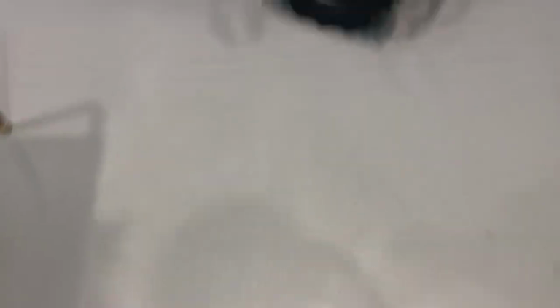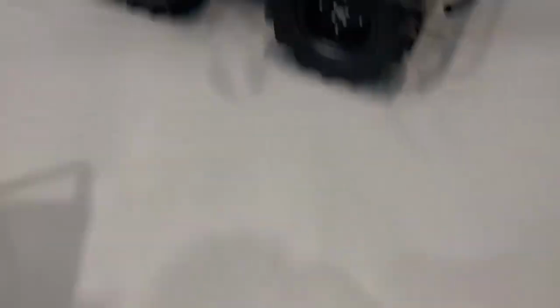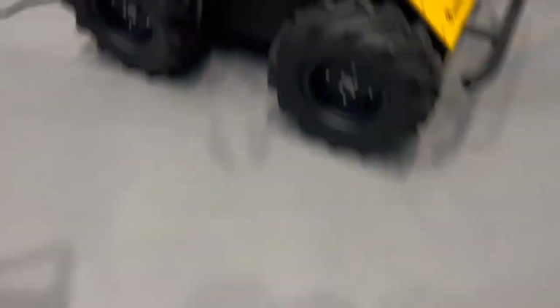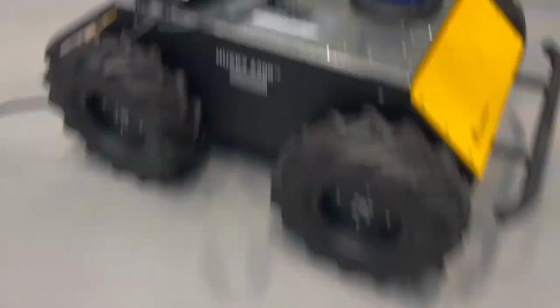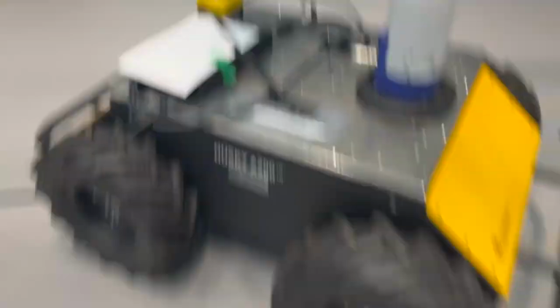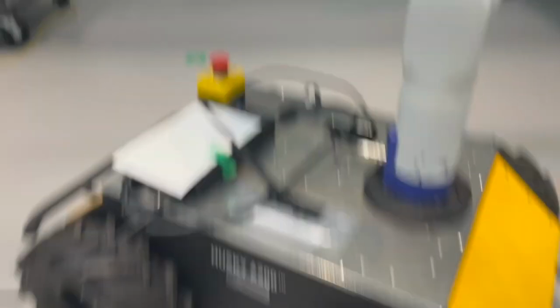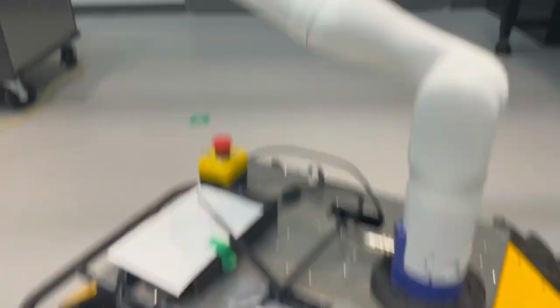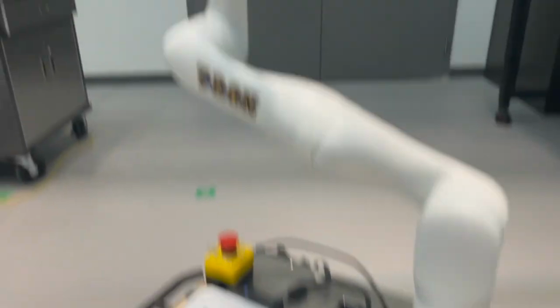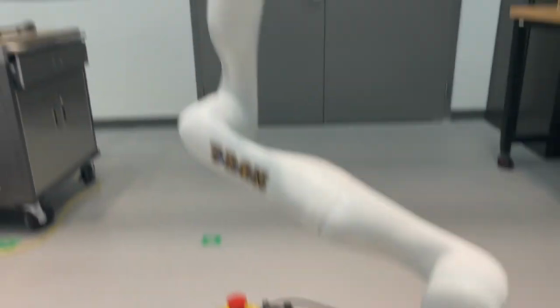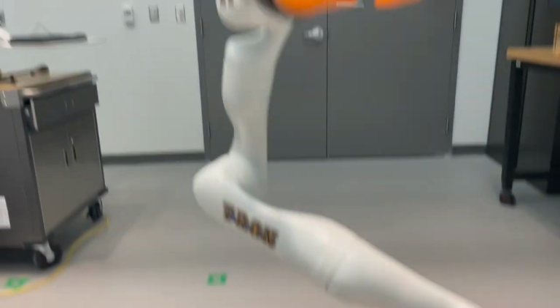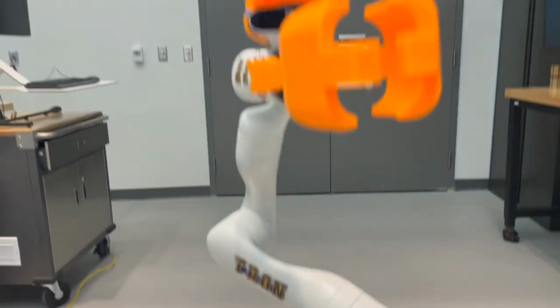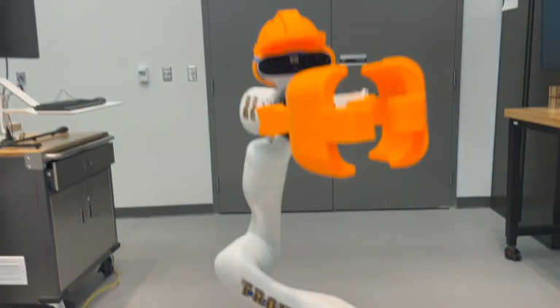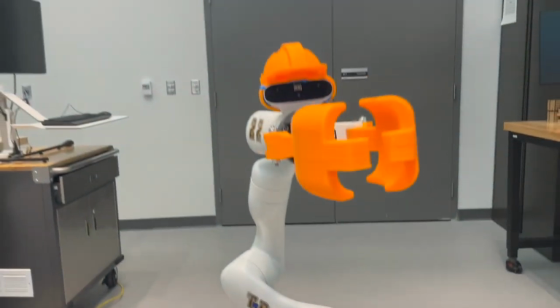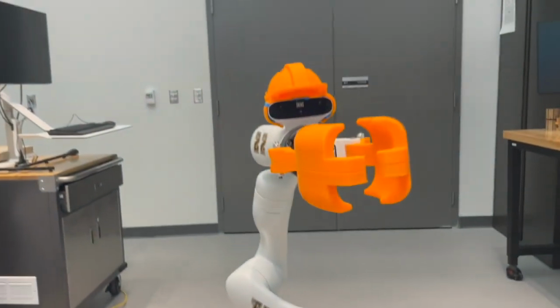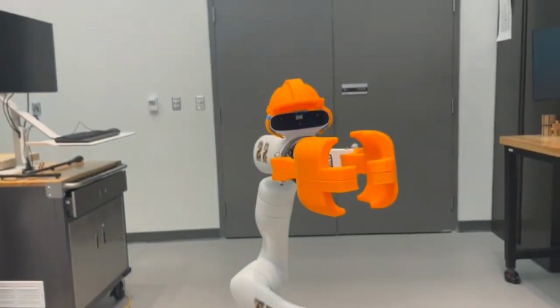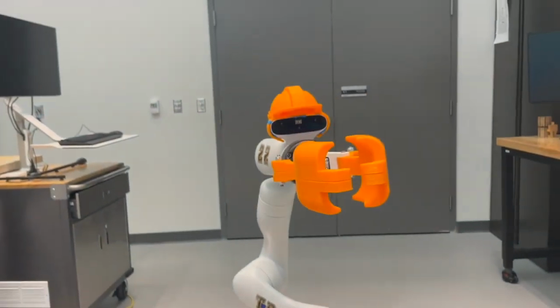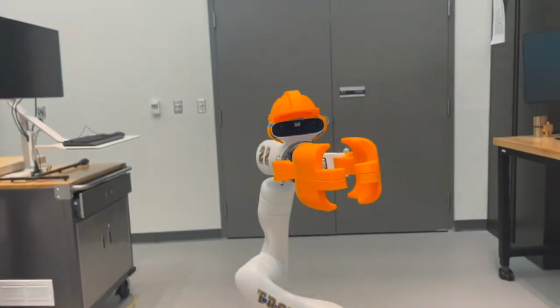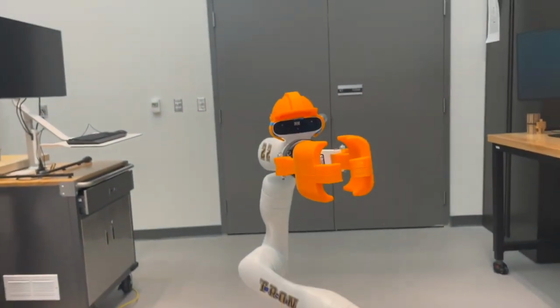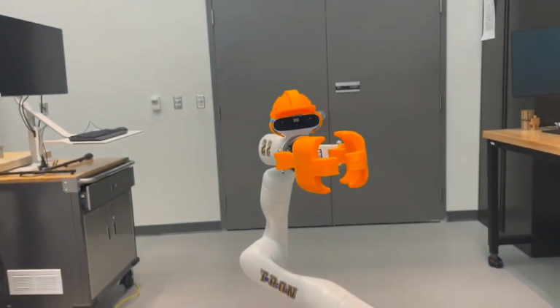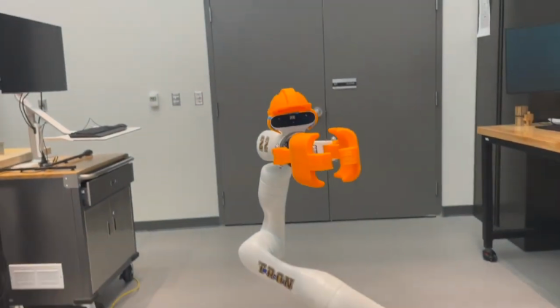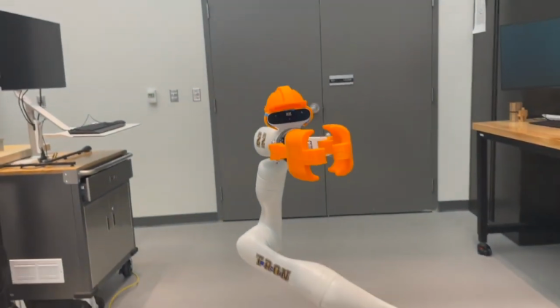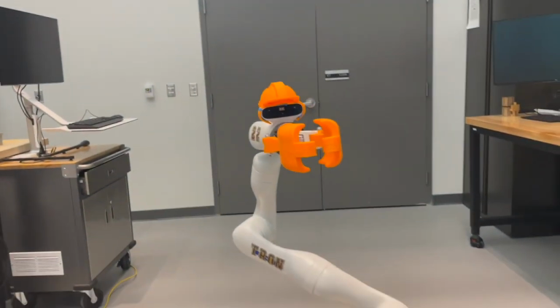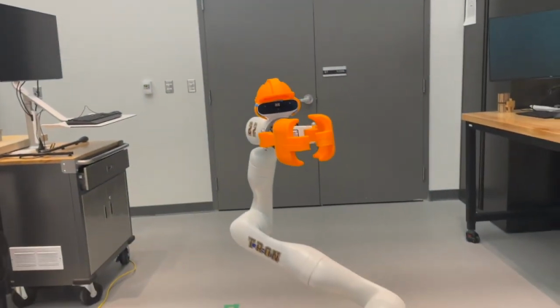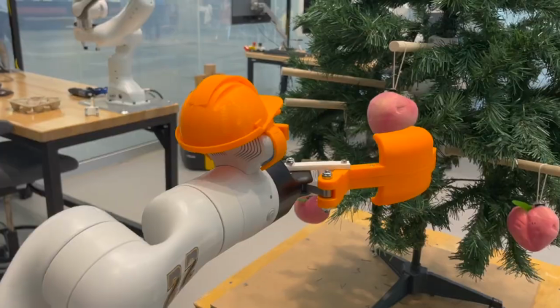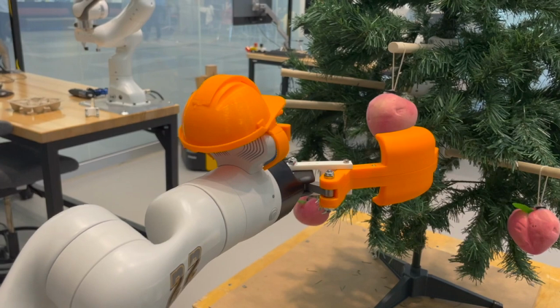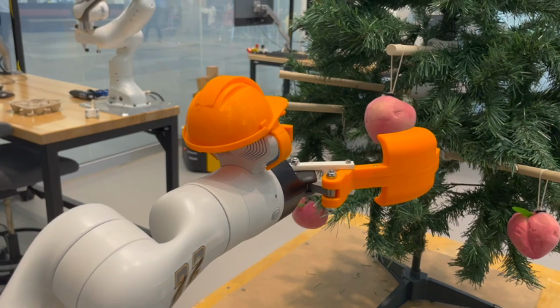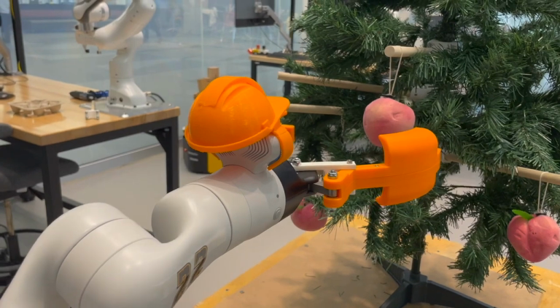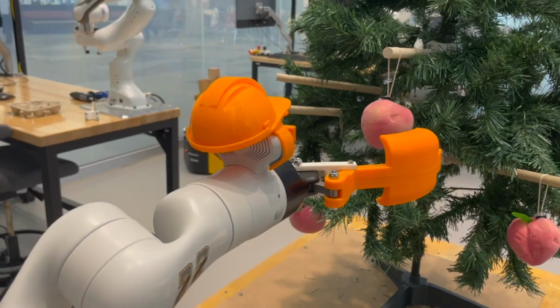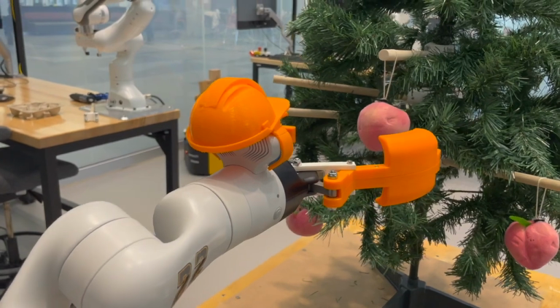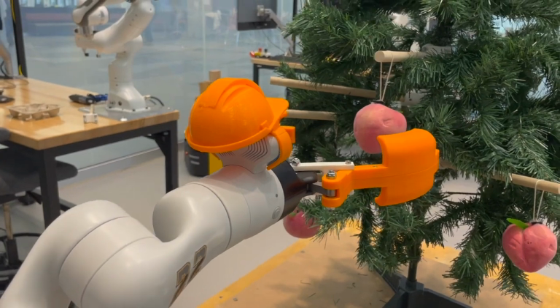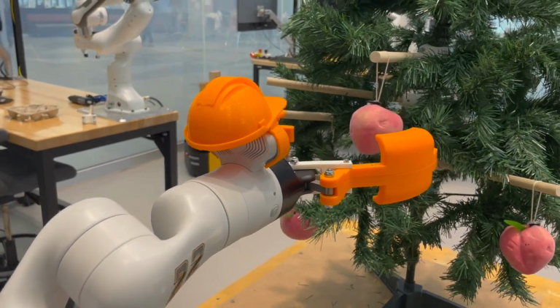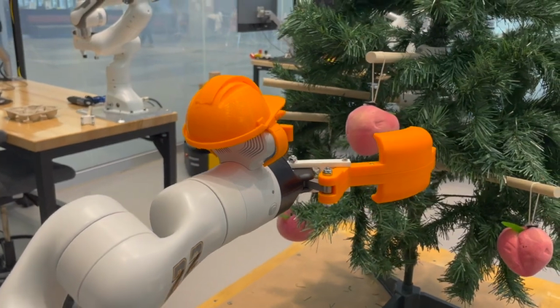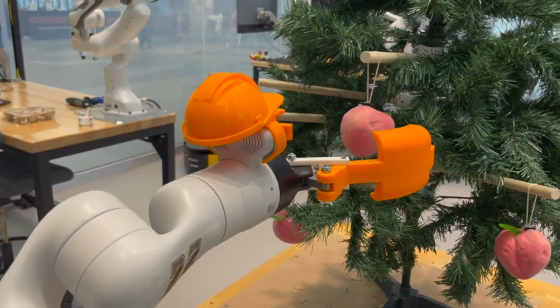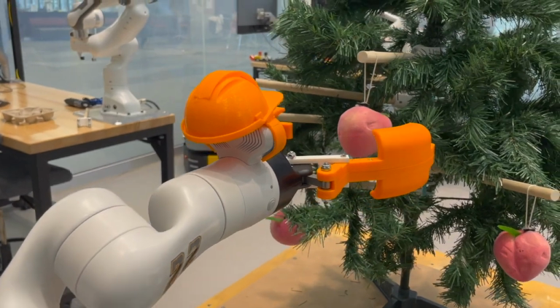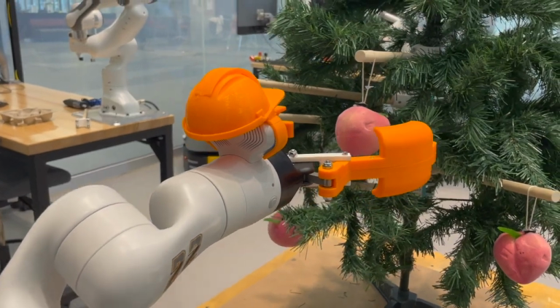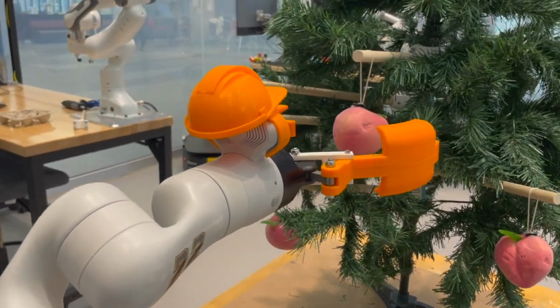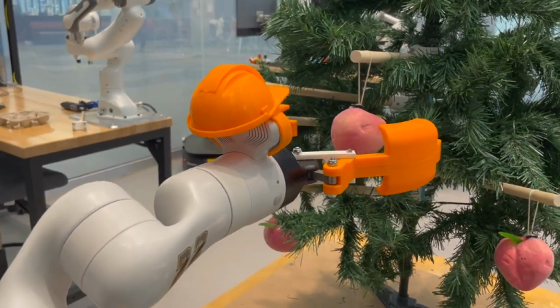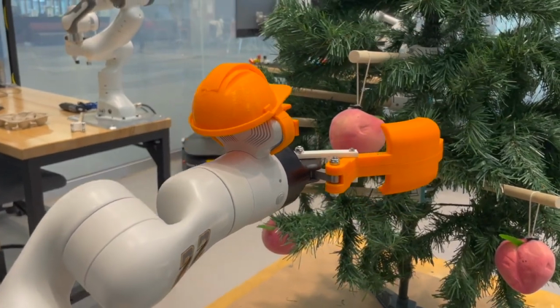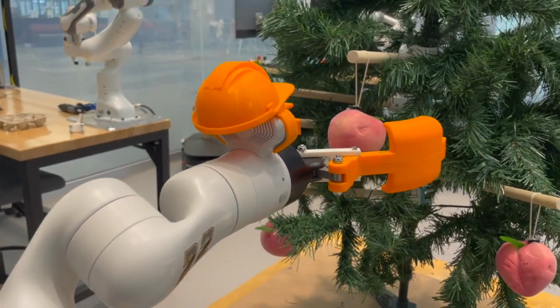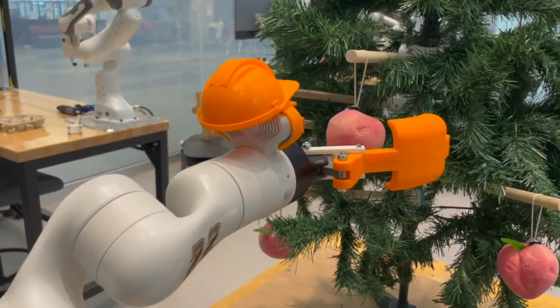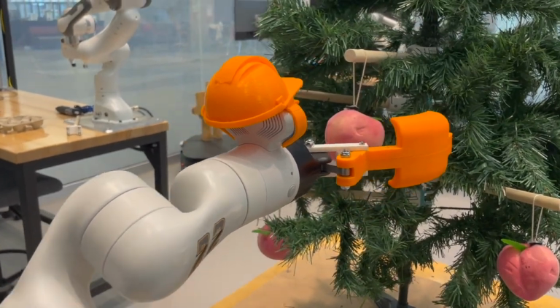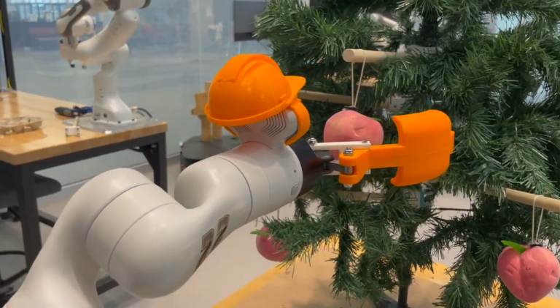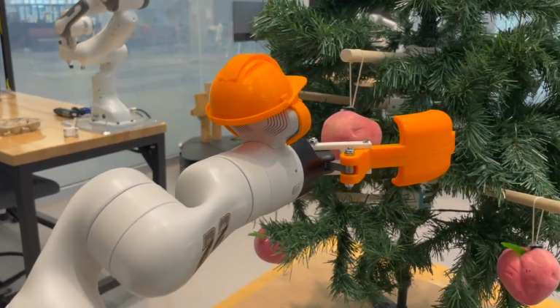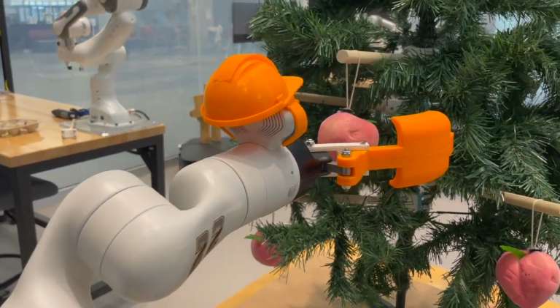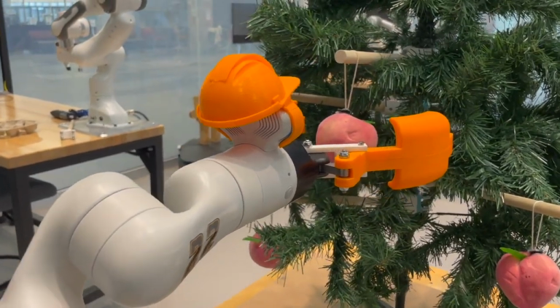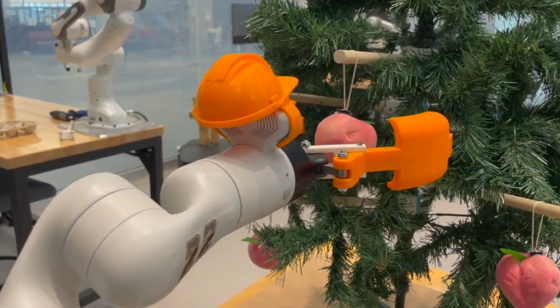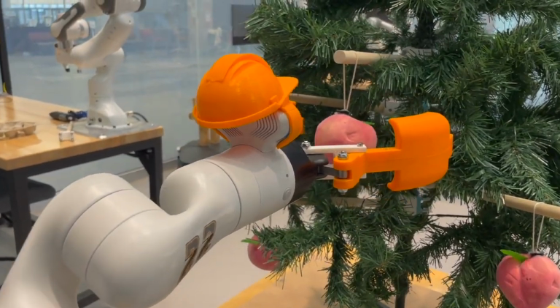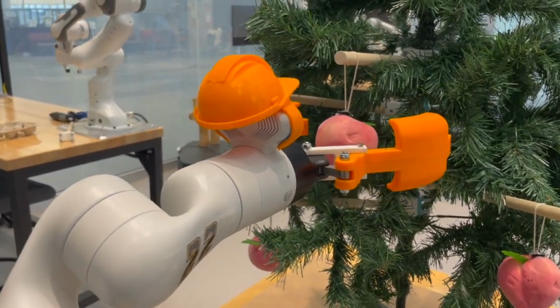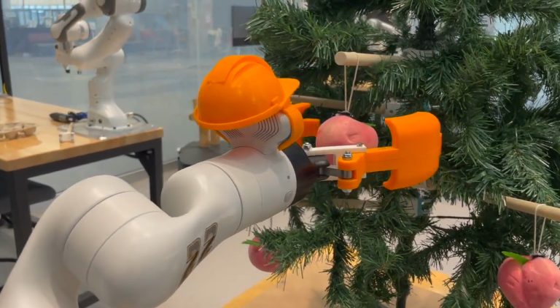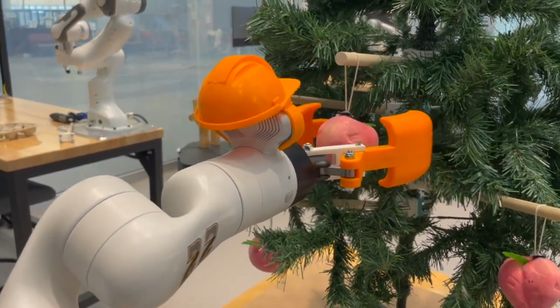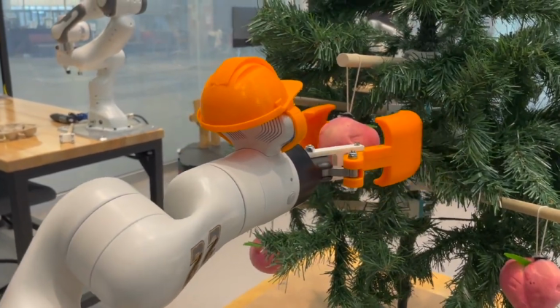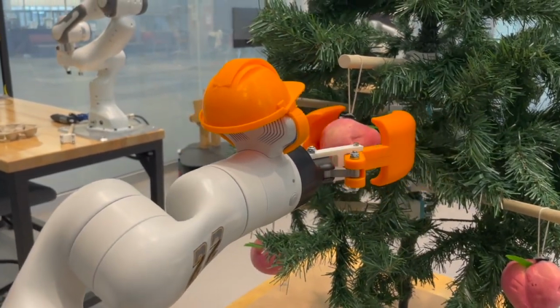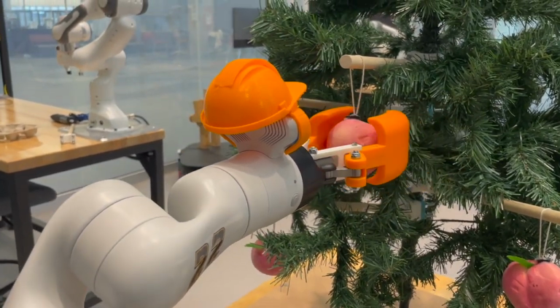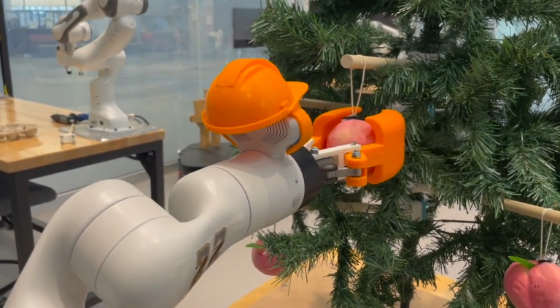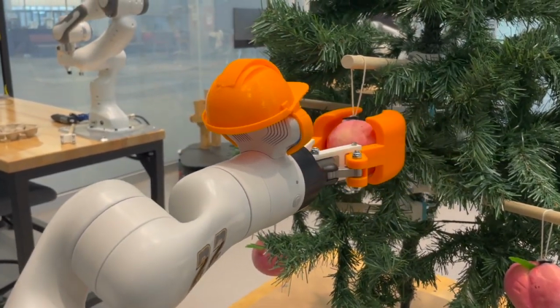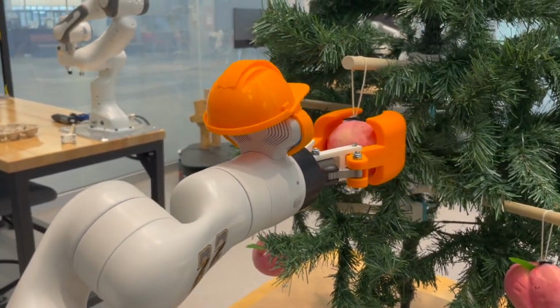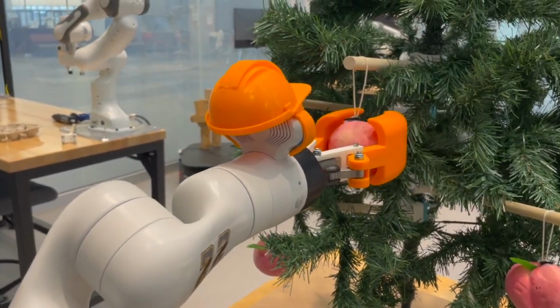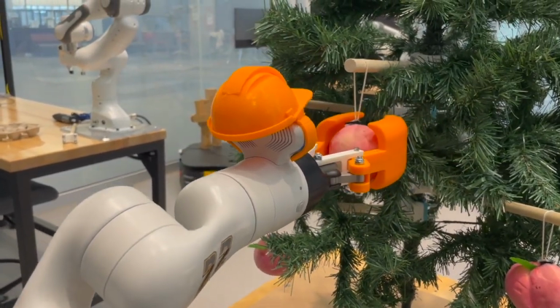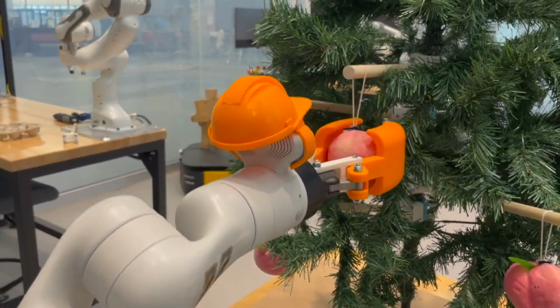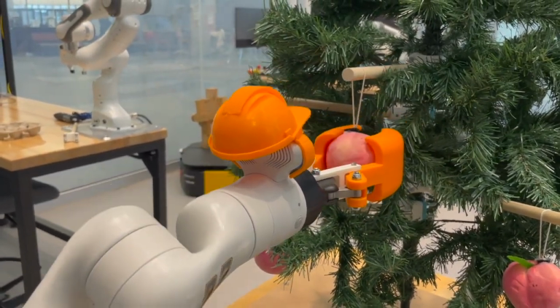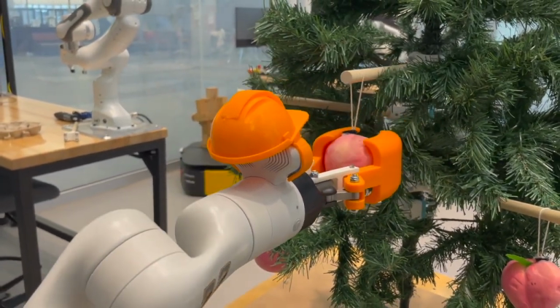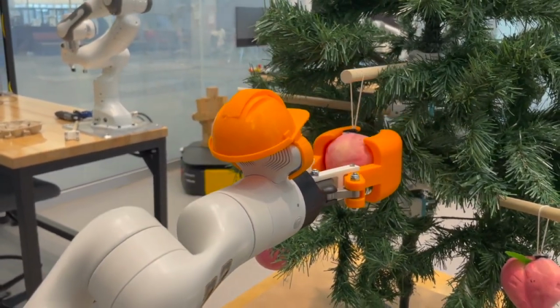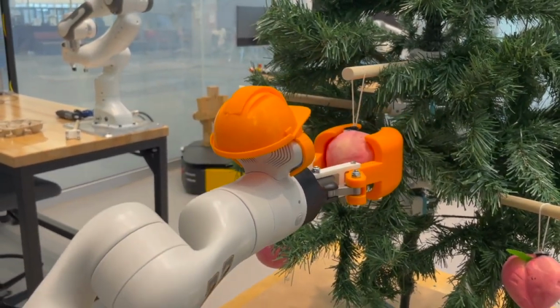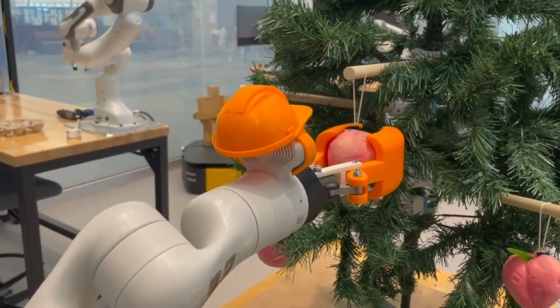Introducing the Peach Picker. This revolutionary new design finds and picks peaches so you don't have to.